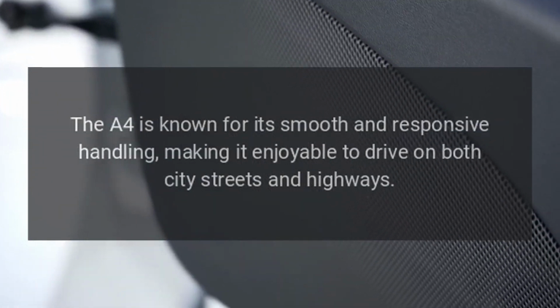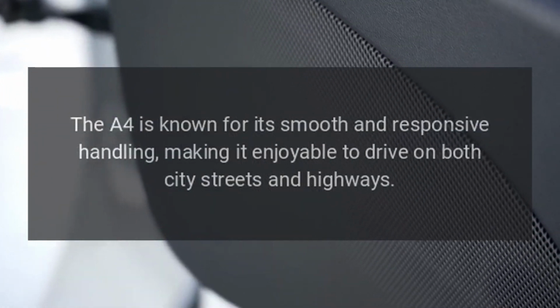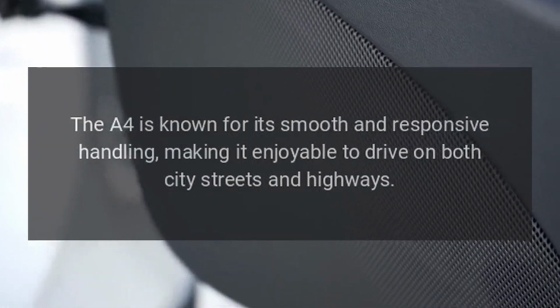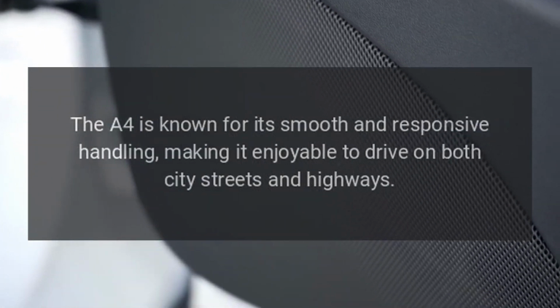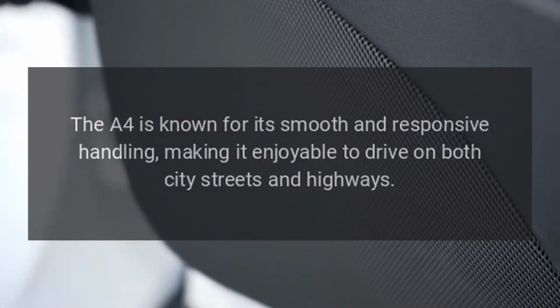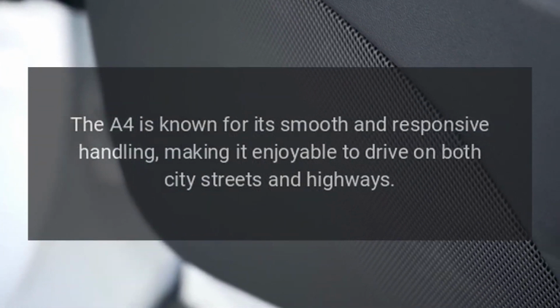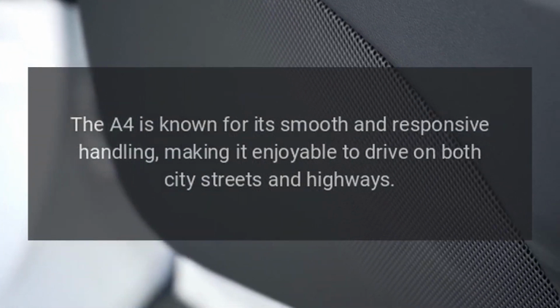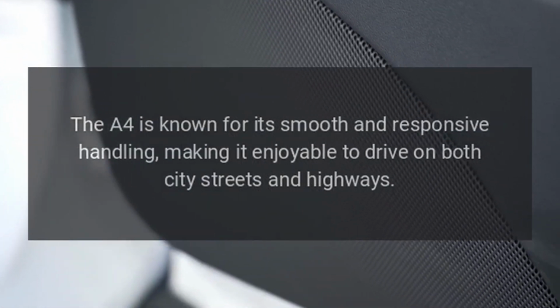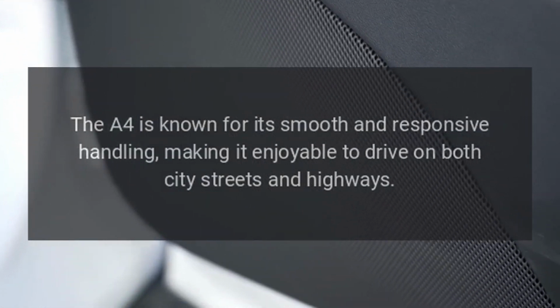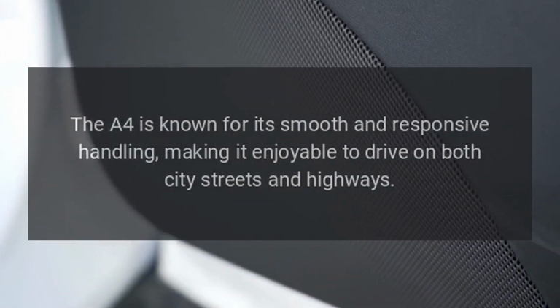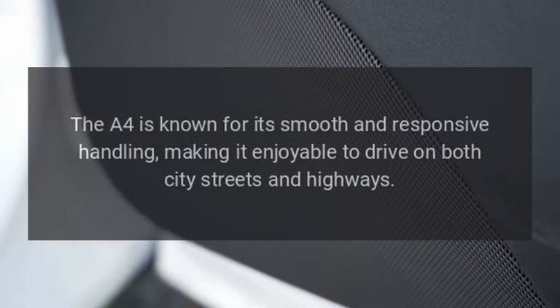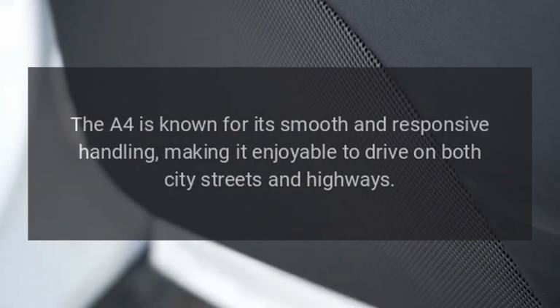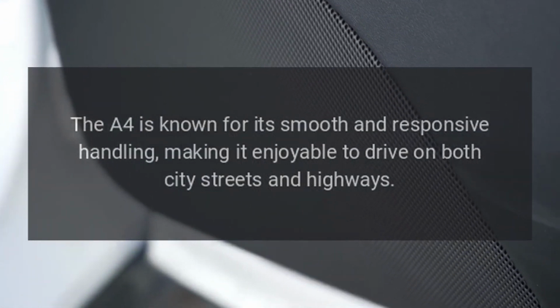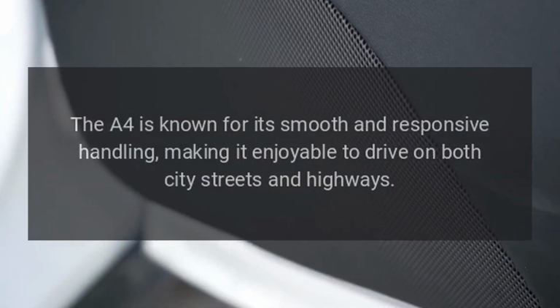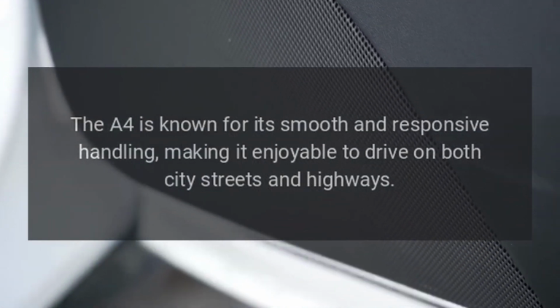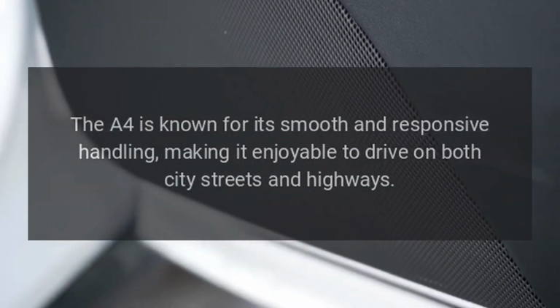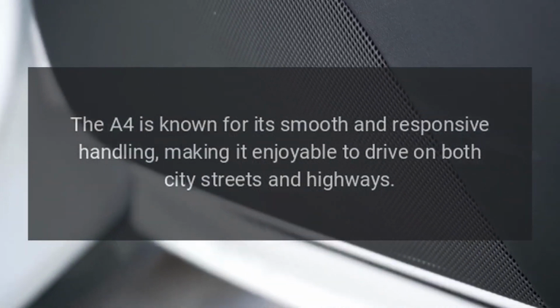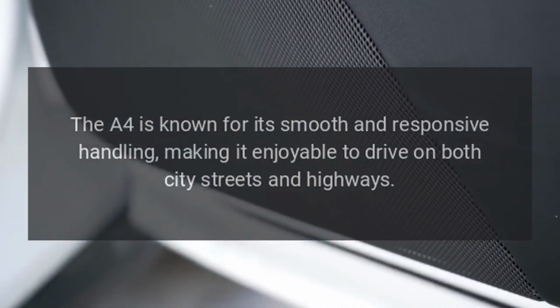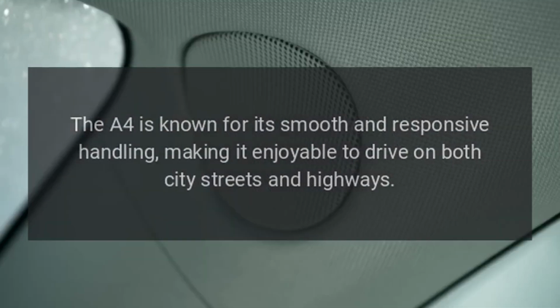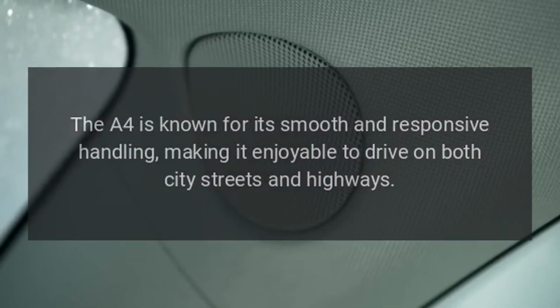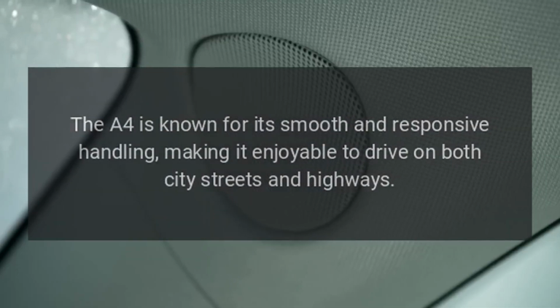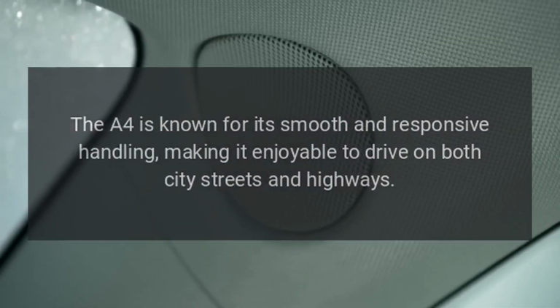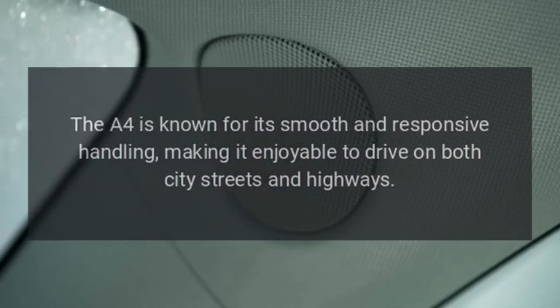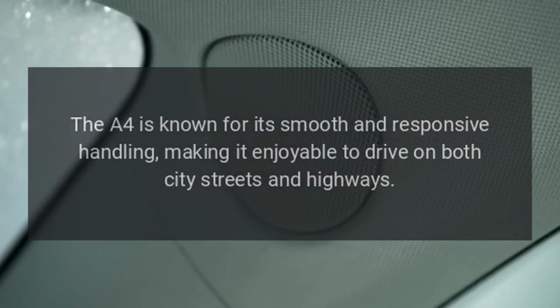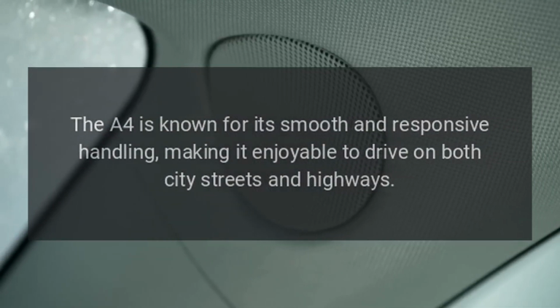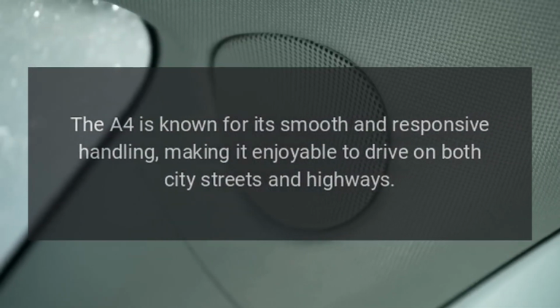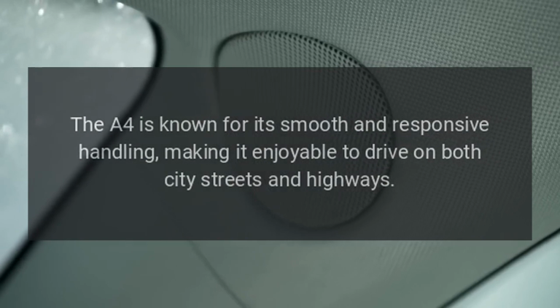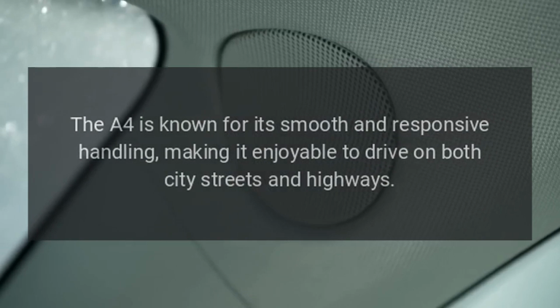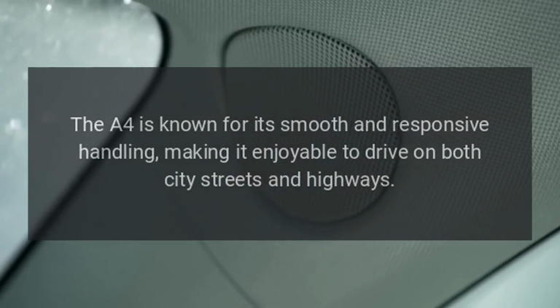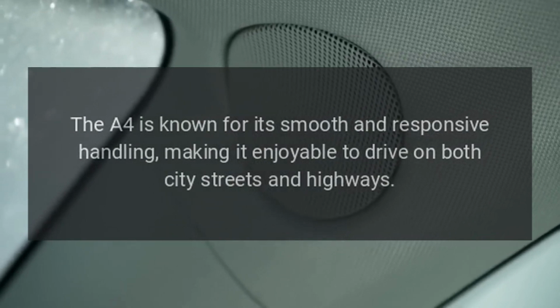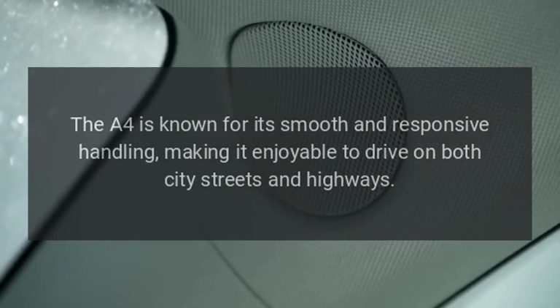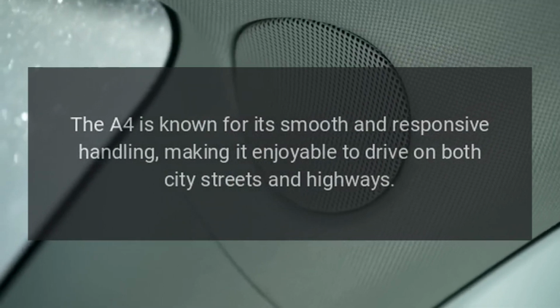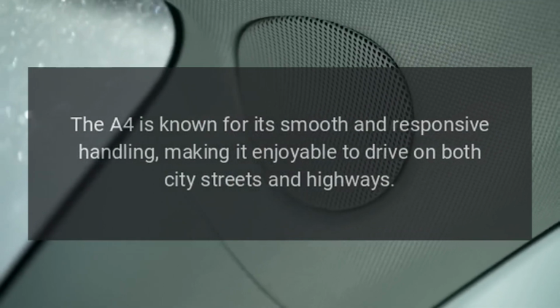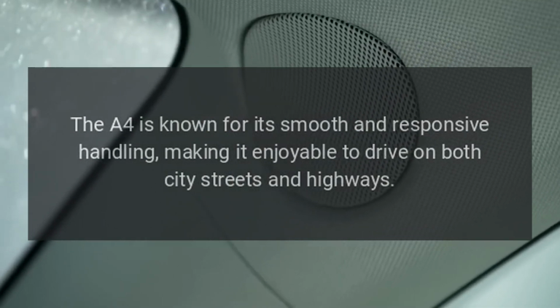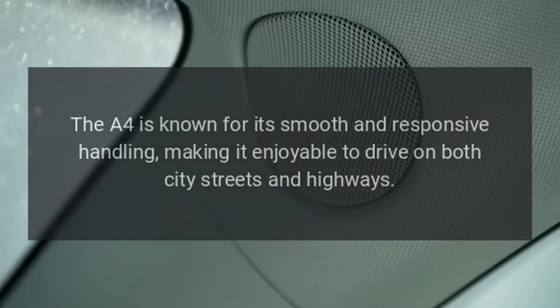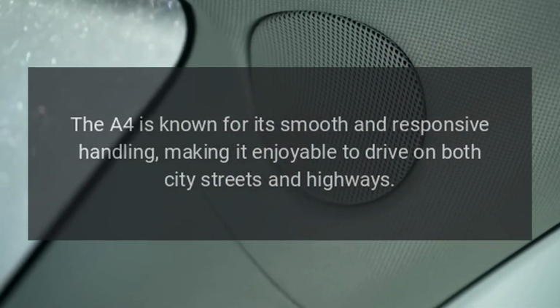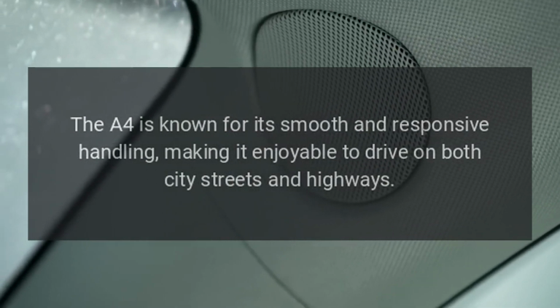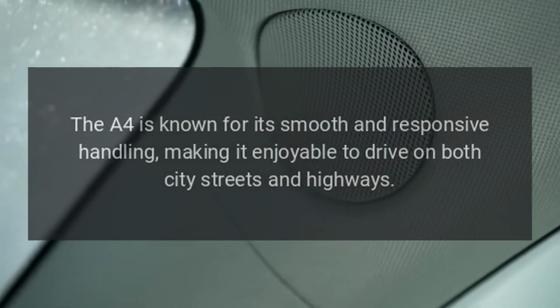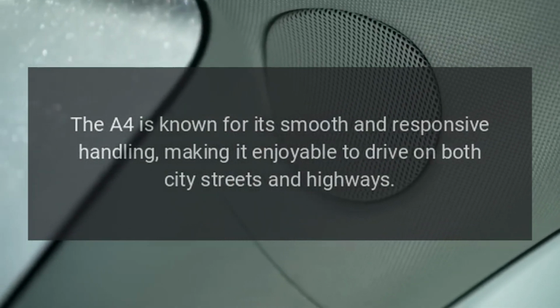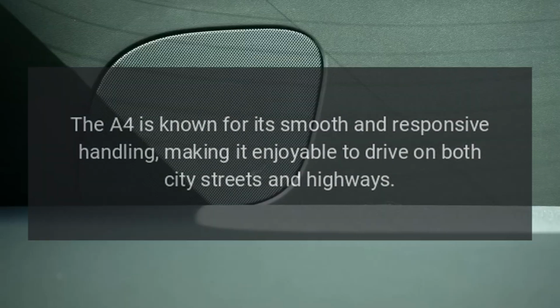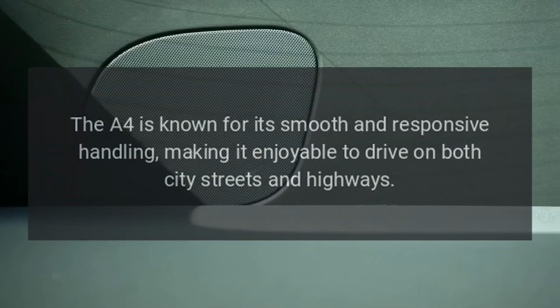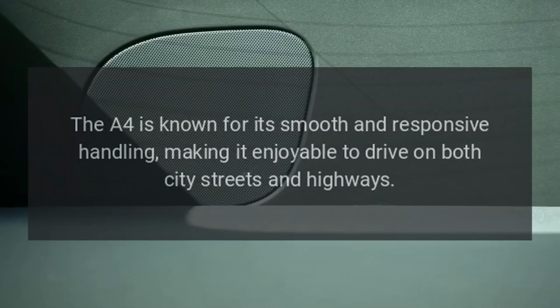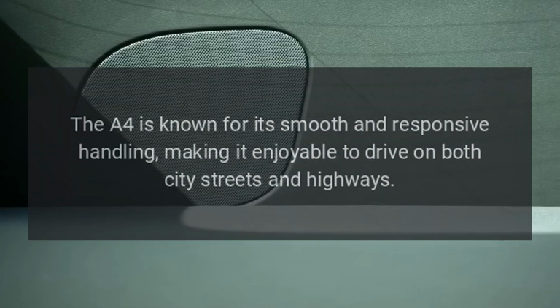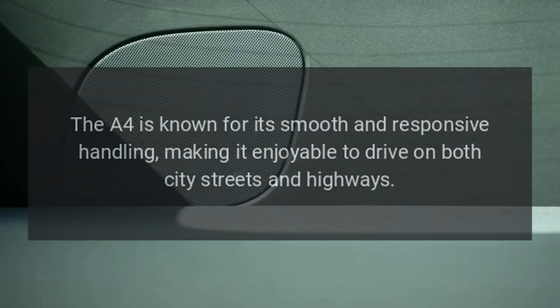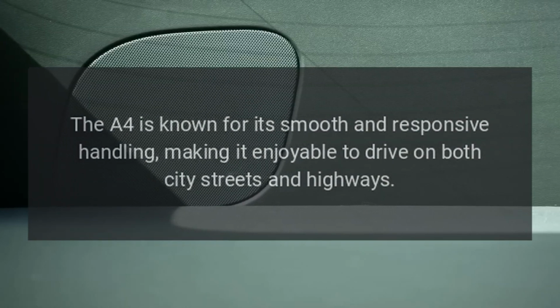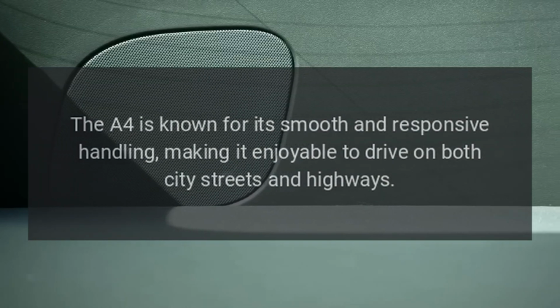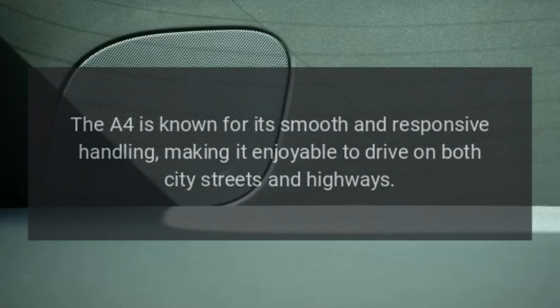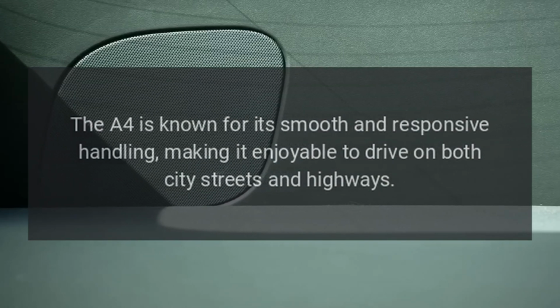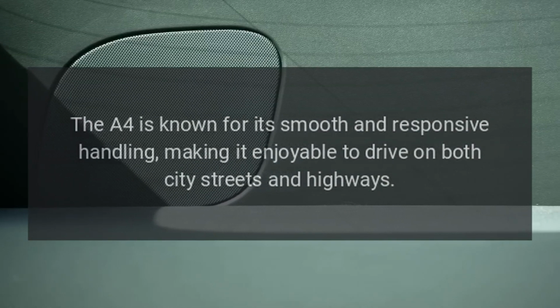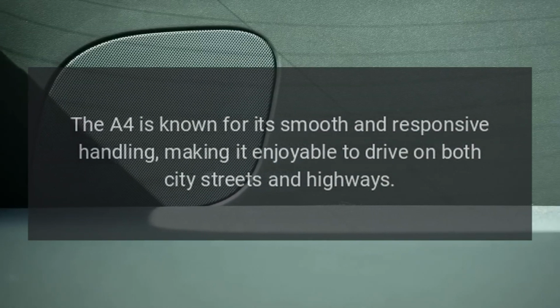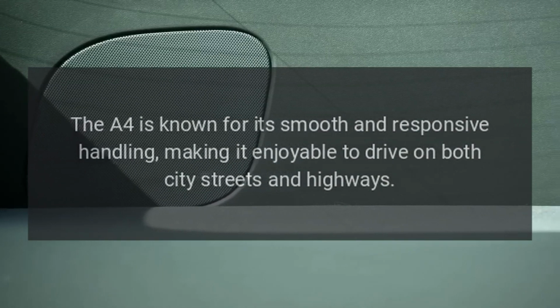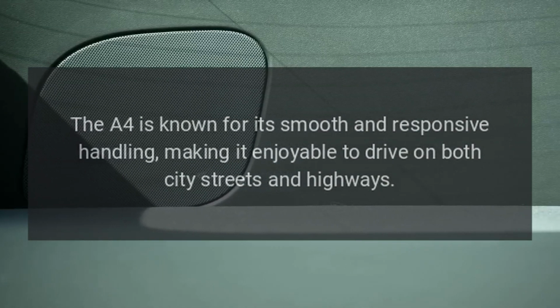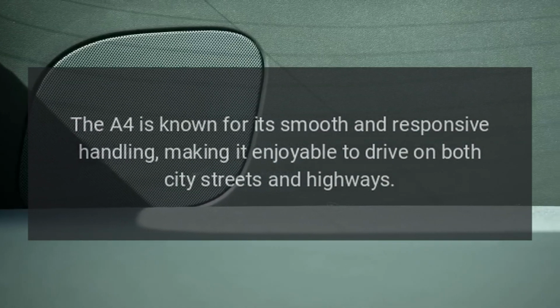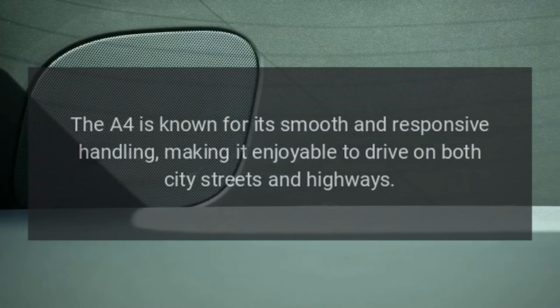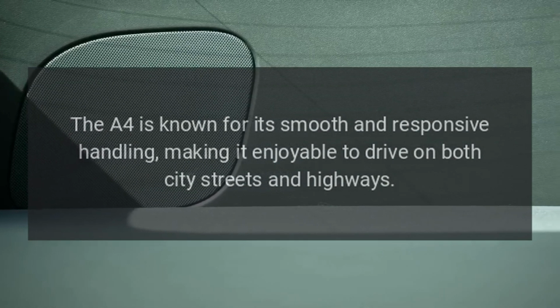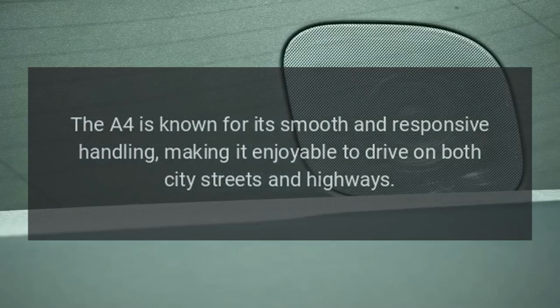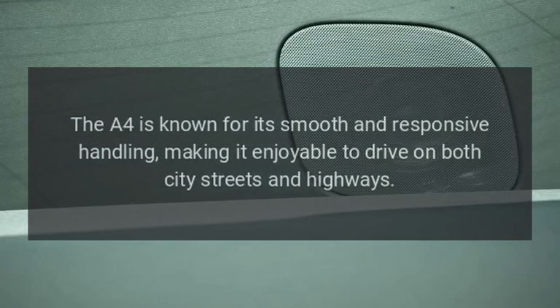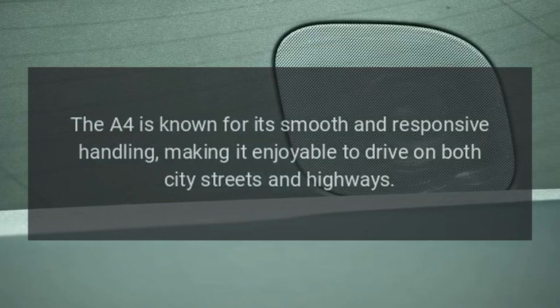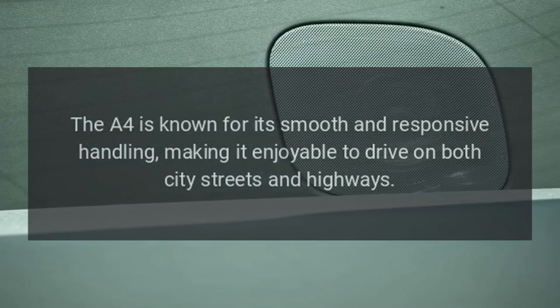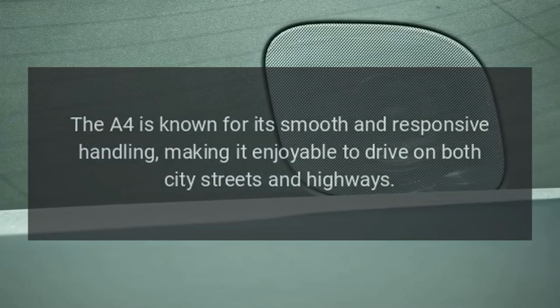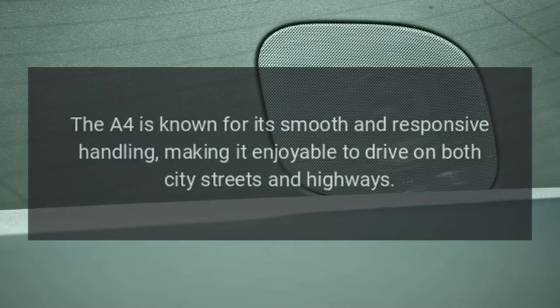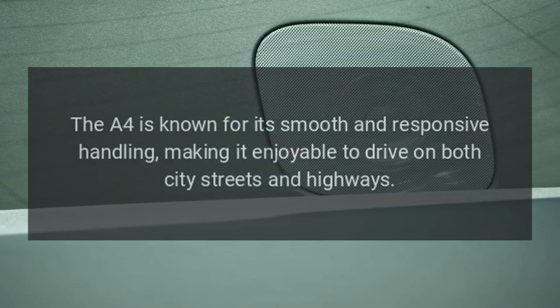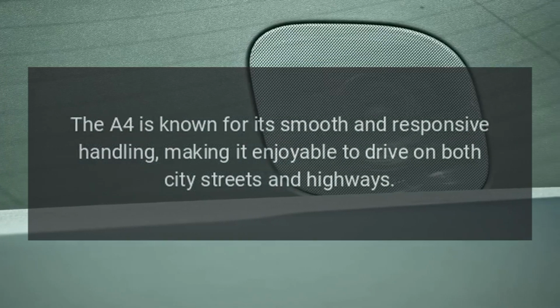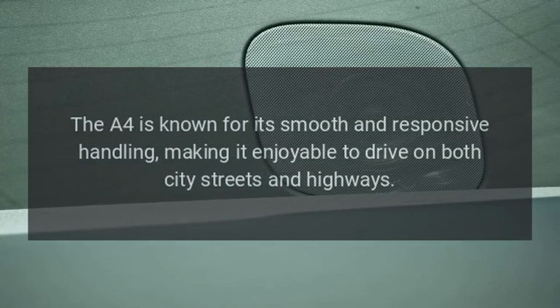The A4 is known for its smooth and responsive handling, making it enjoyable to drive on both city streets and highways.